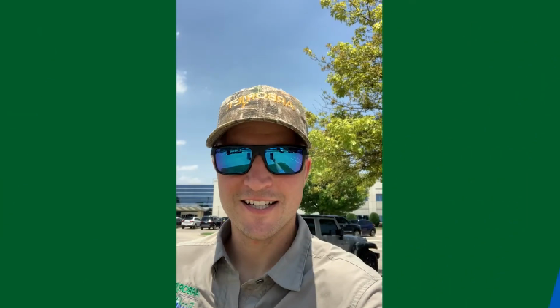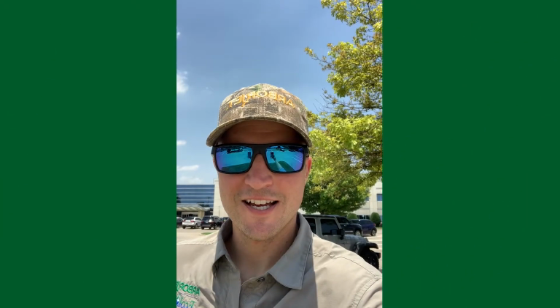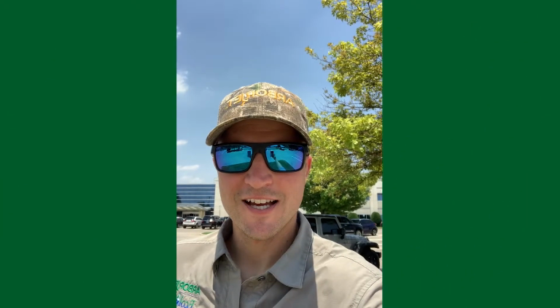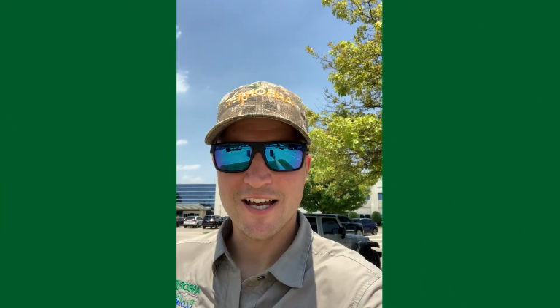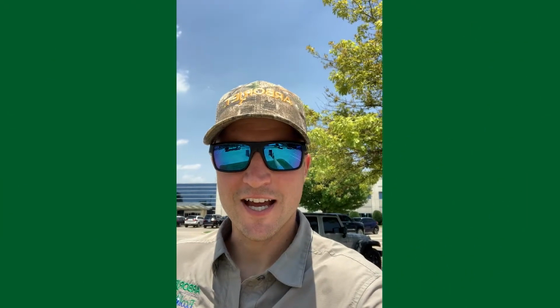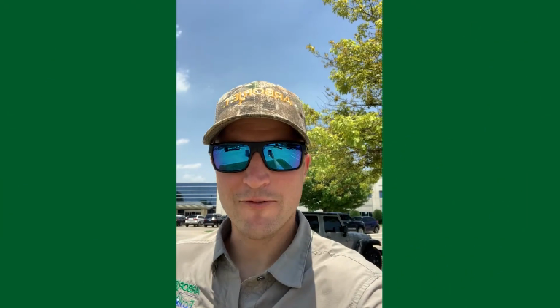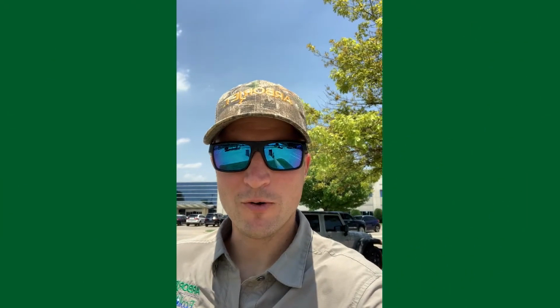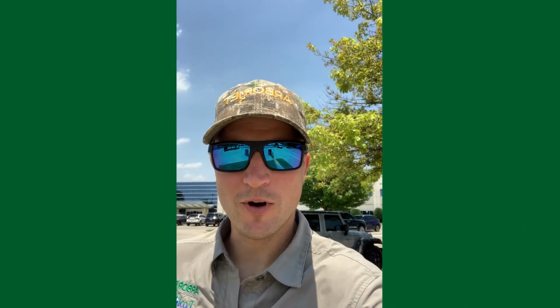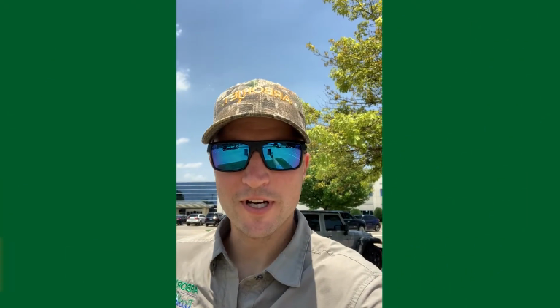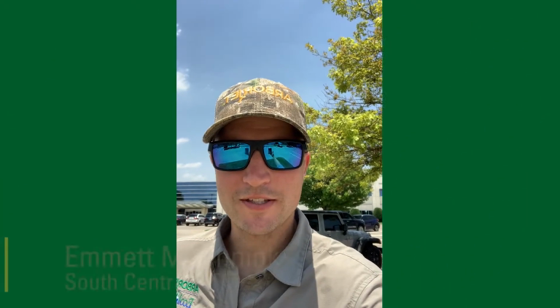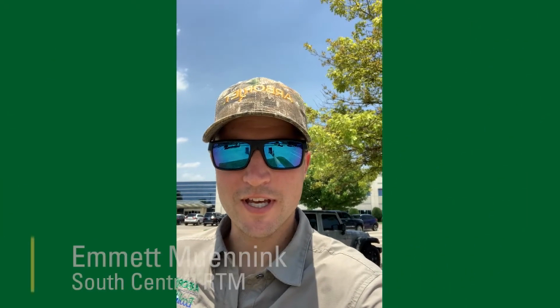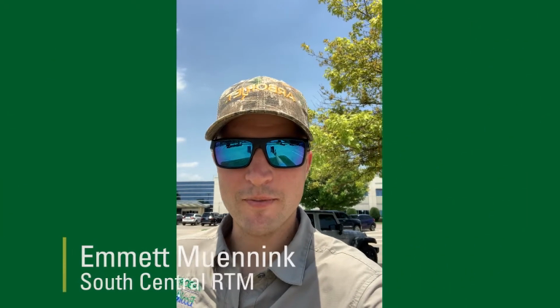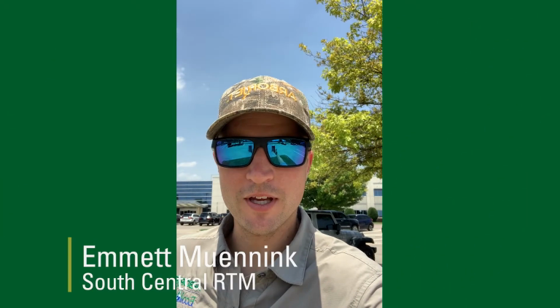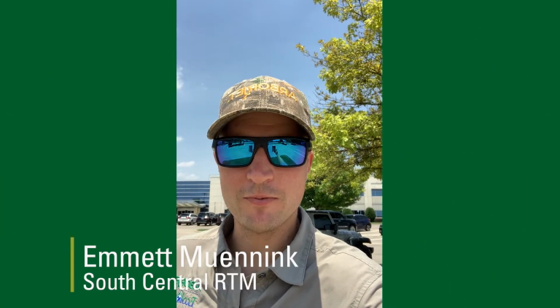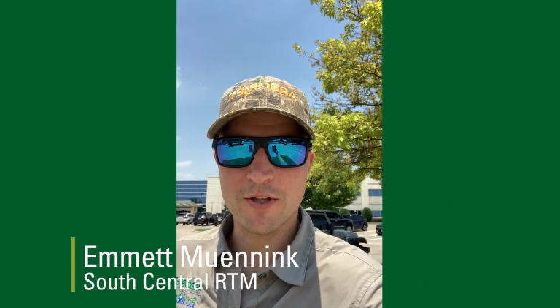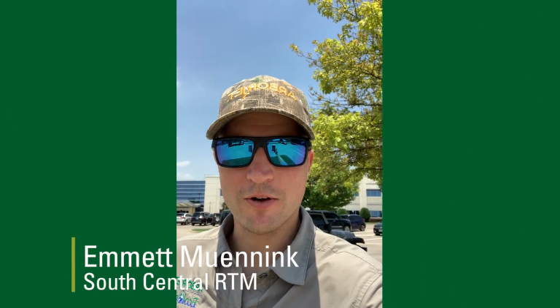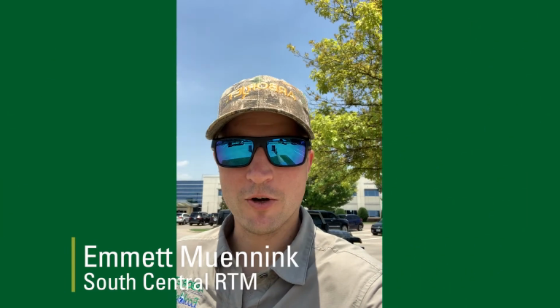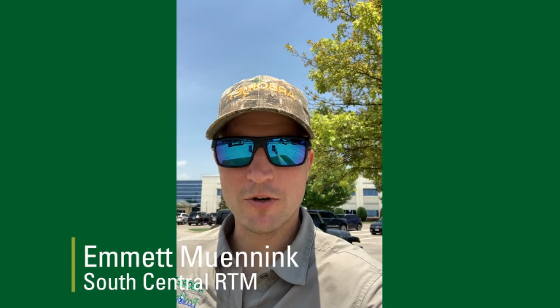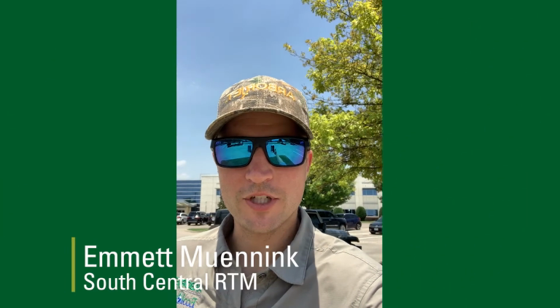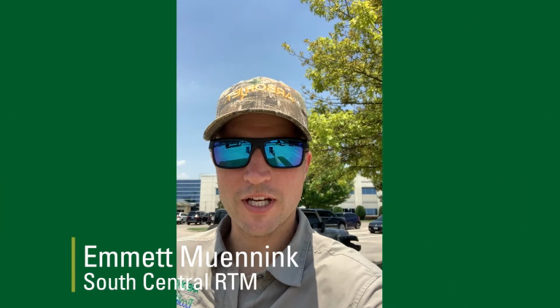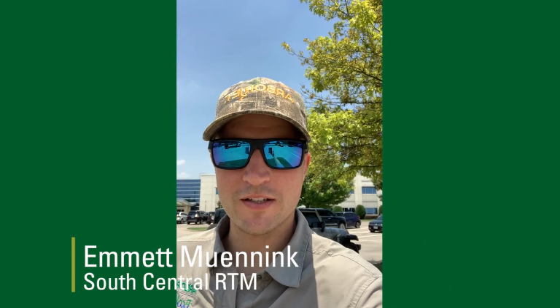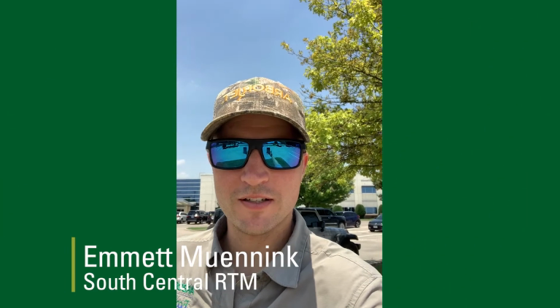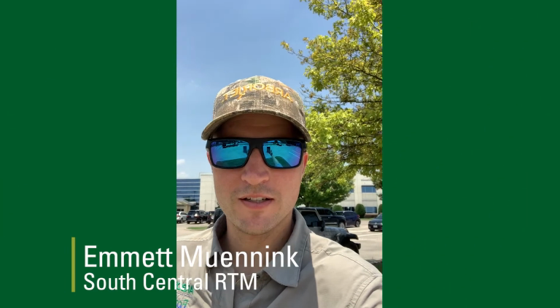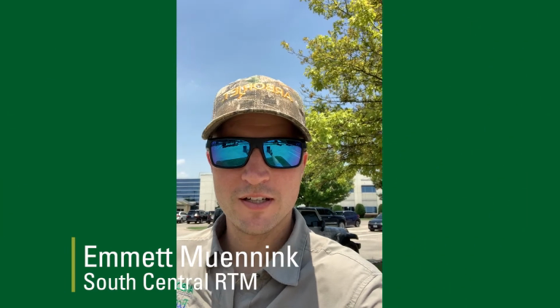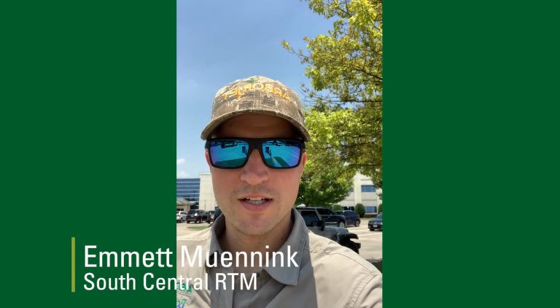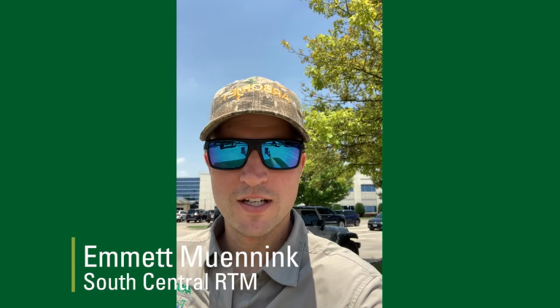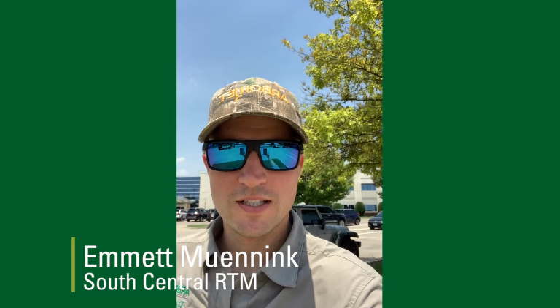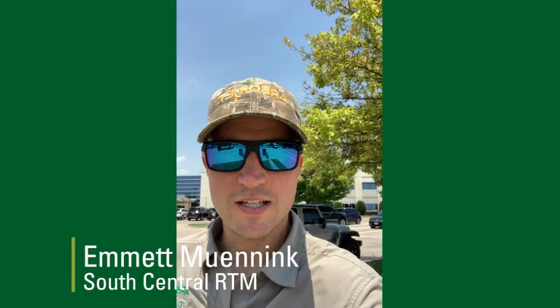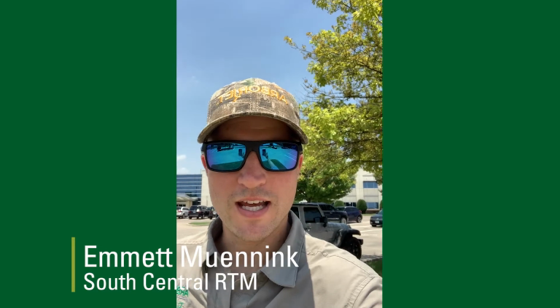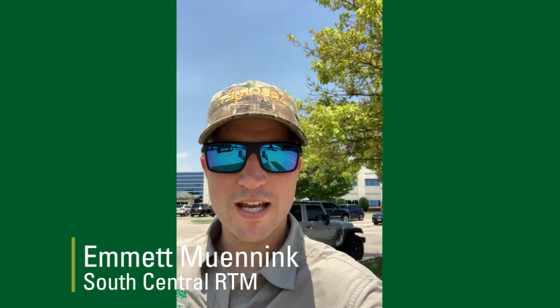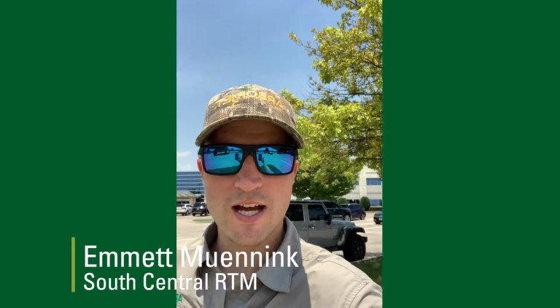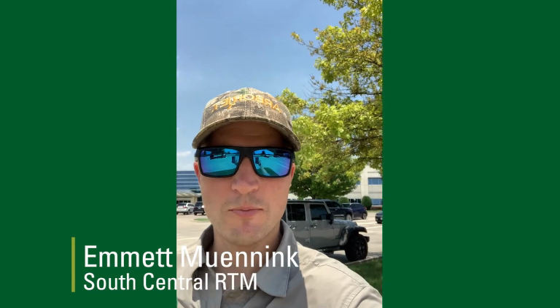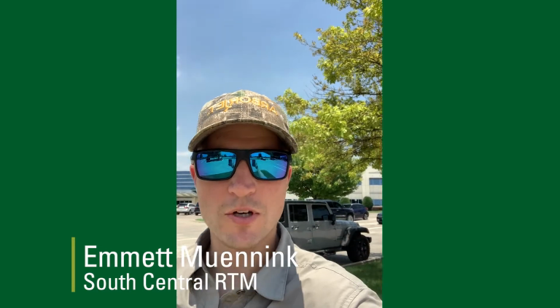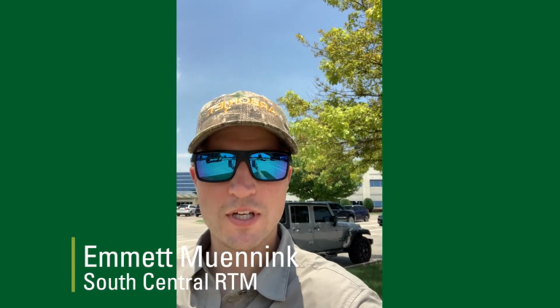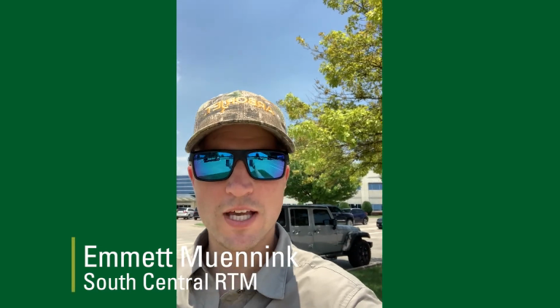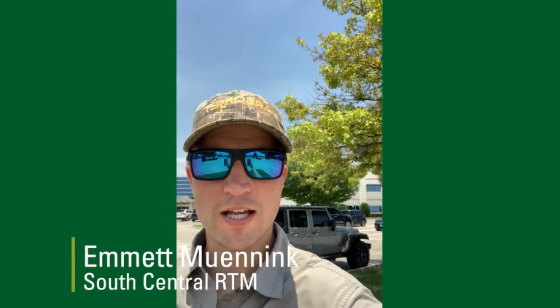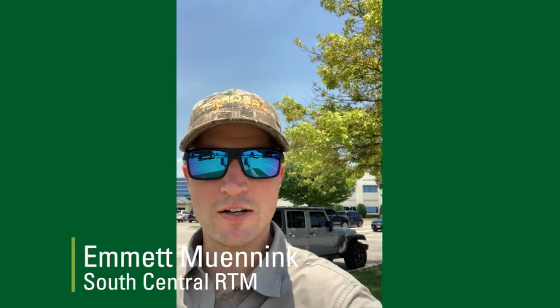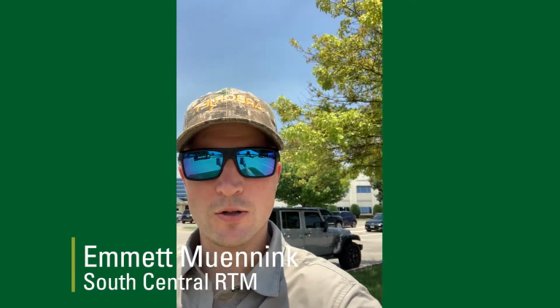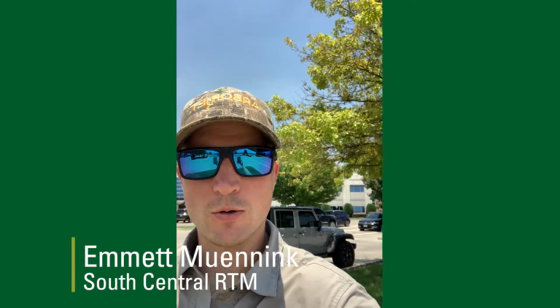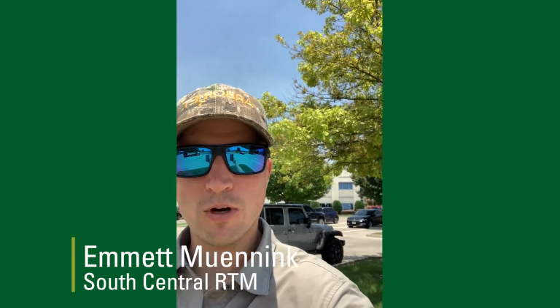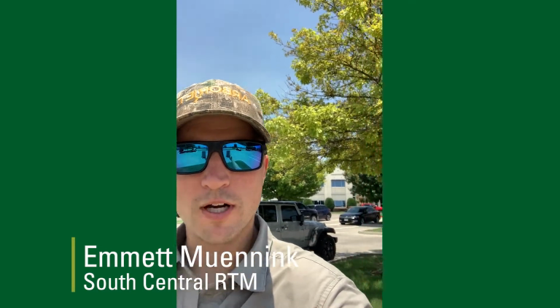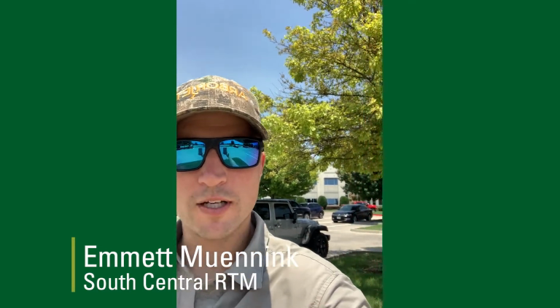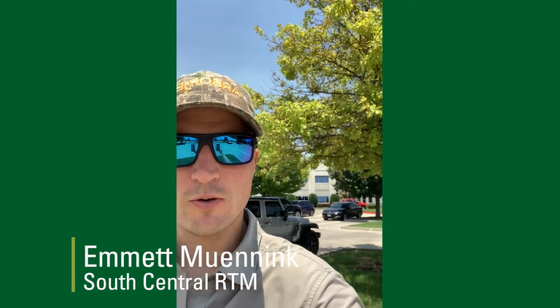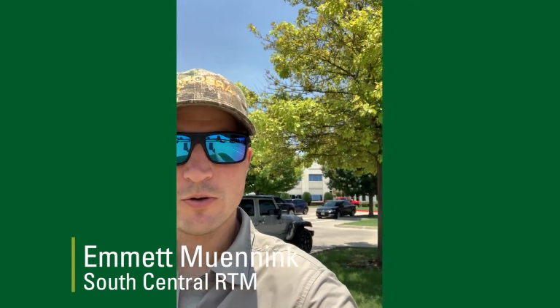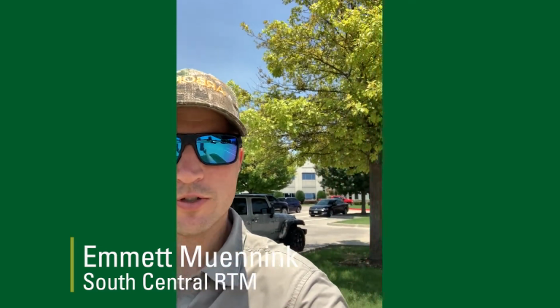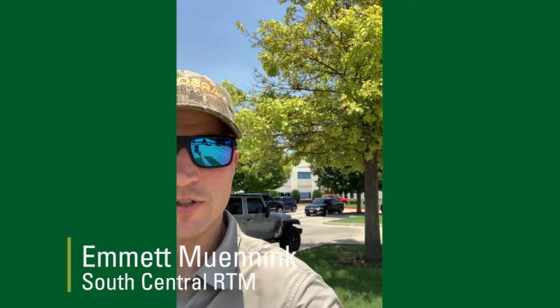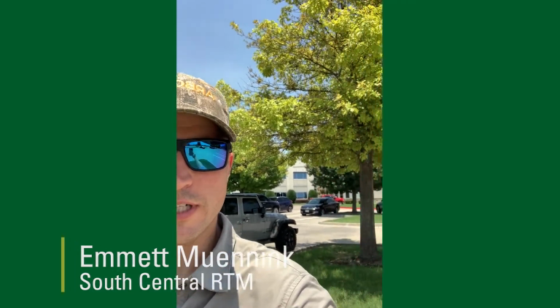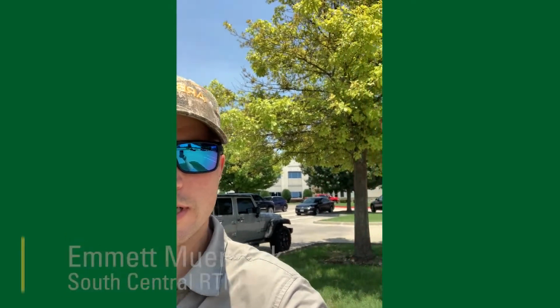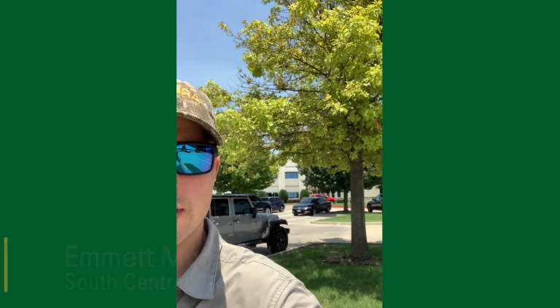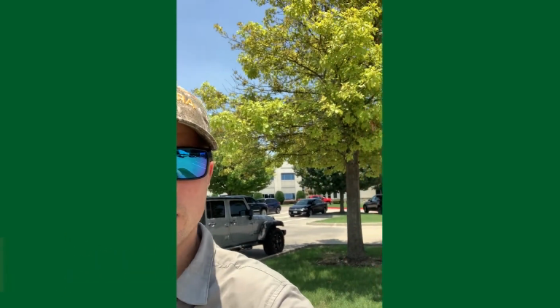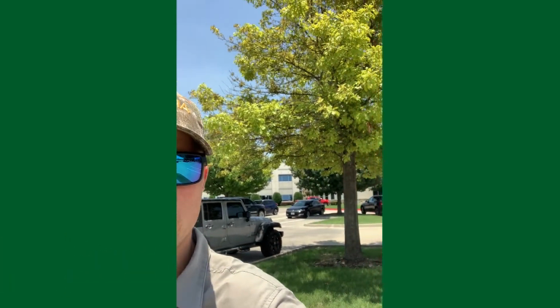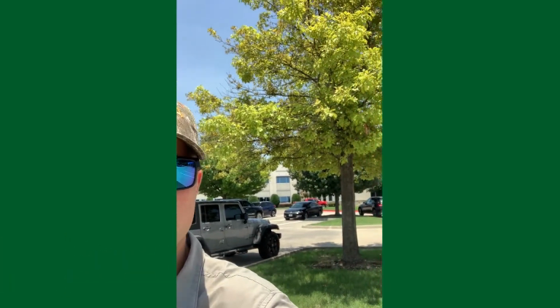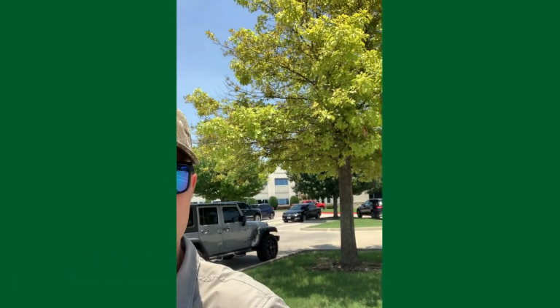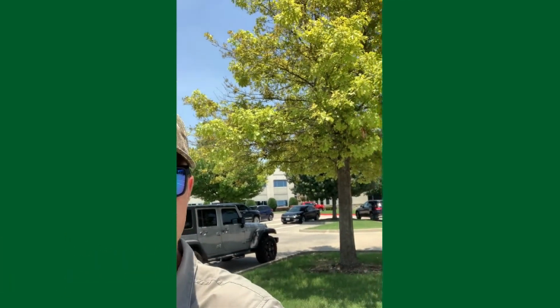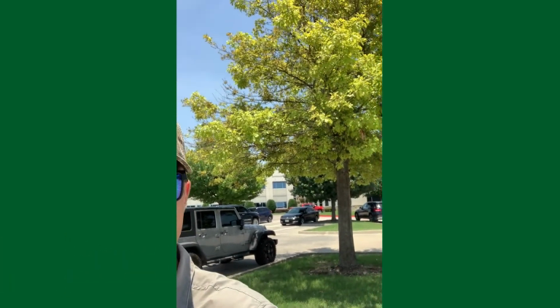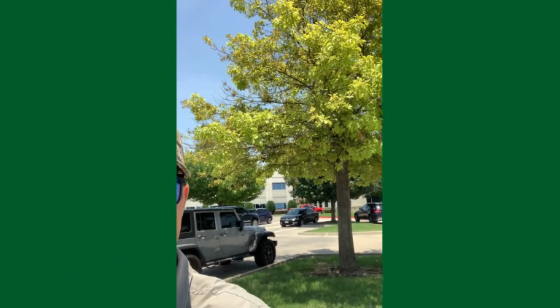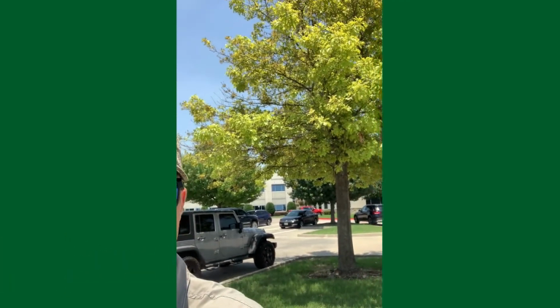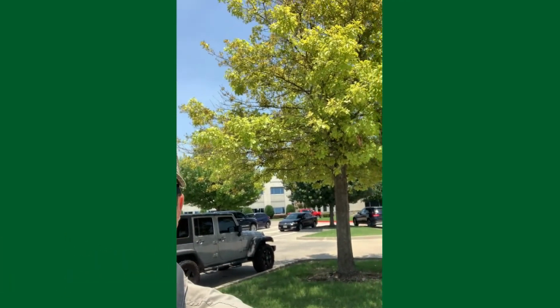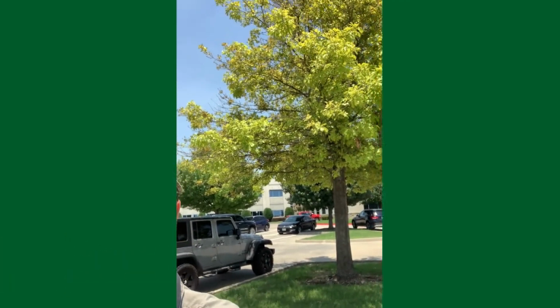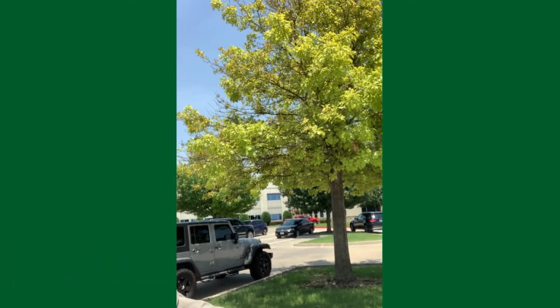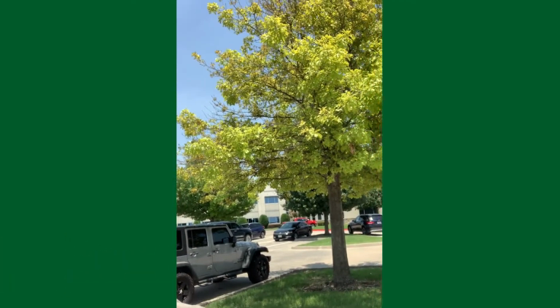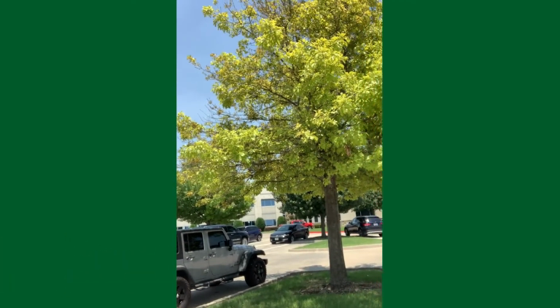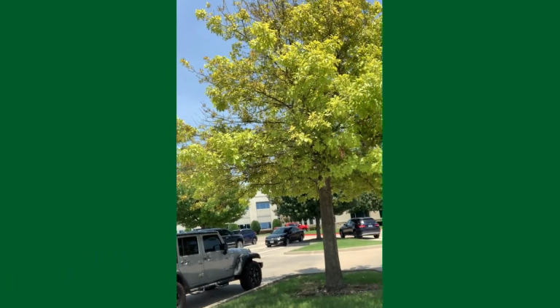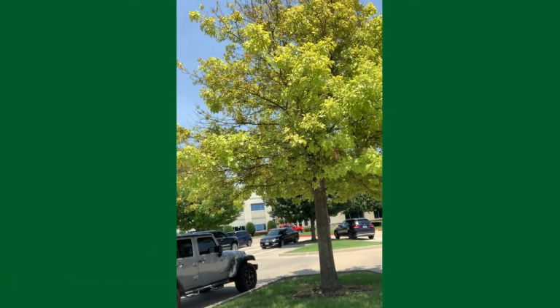Hey everyone, it's Emmett with ArborJet. Today I'm looking at a chlorotic oak tree — see right over here over my shoulder.